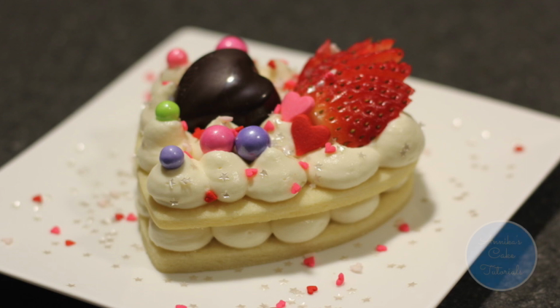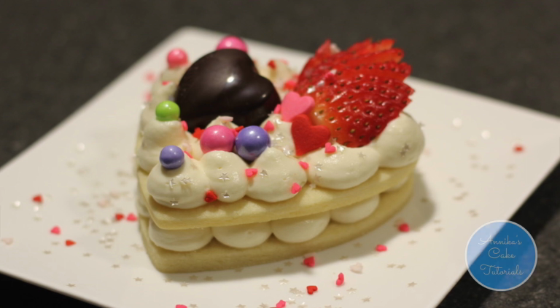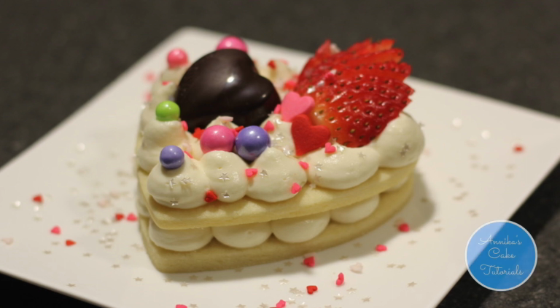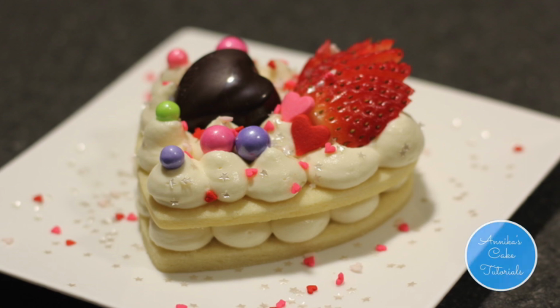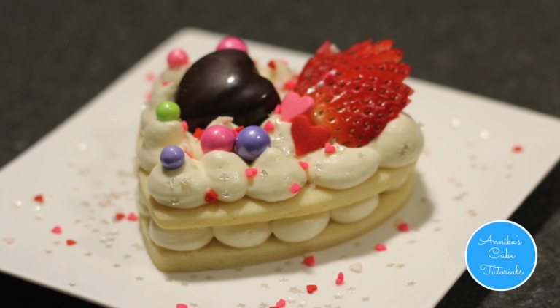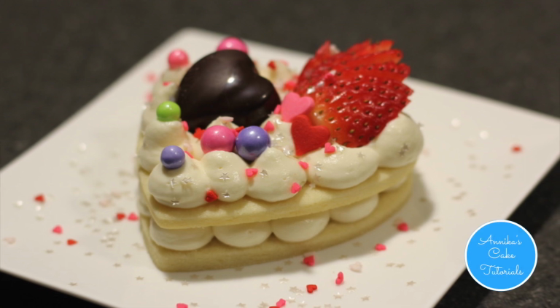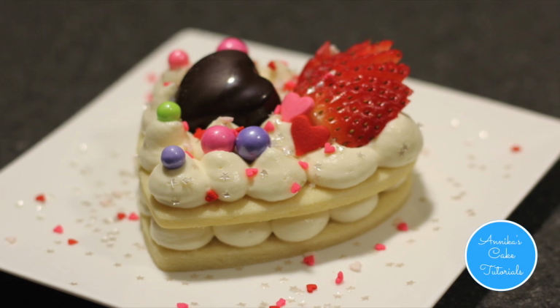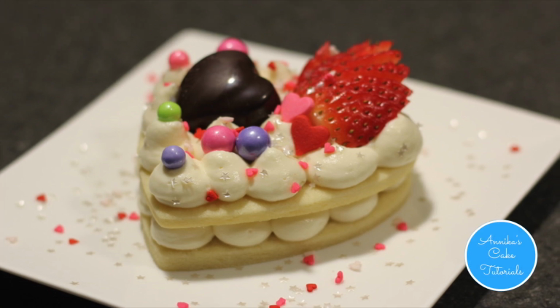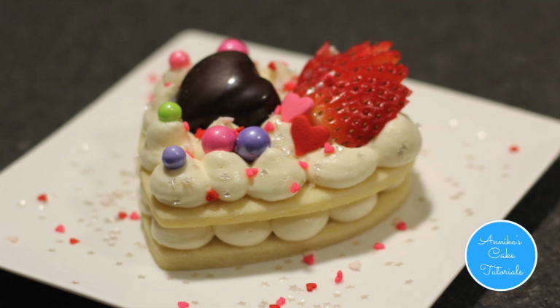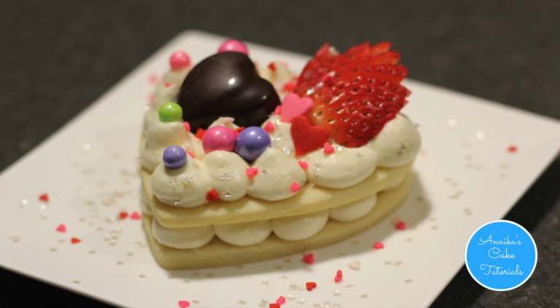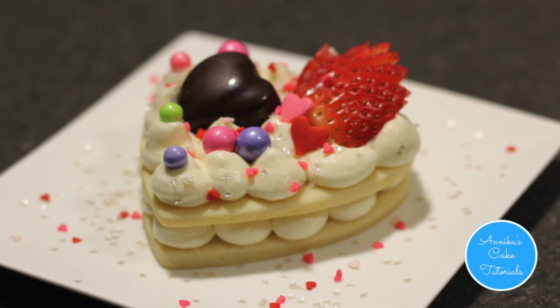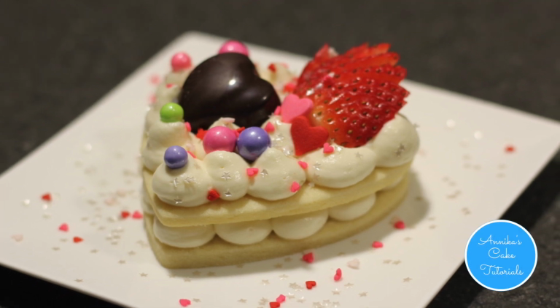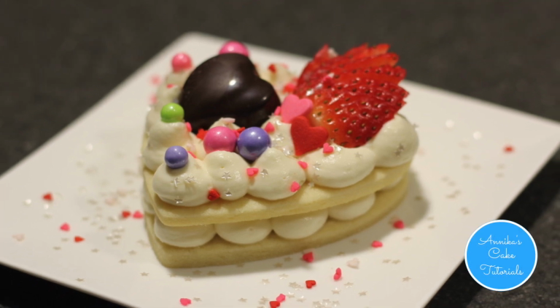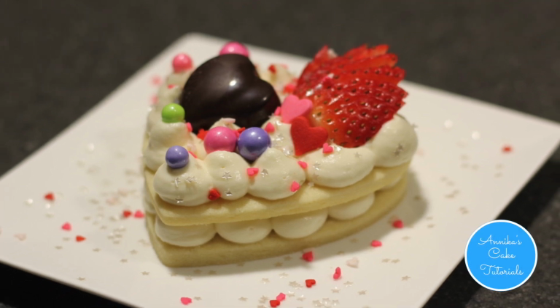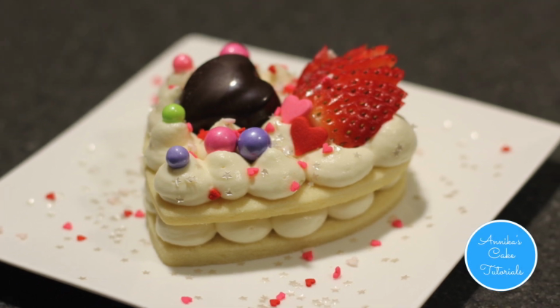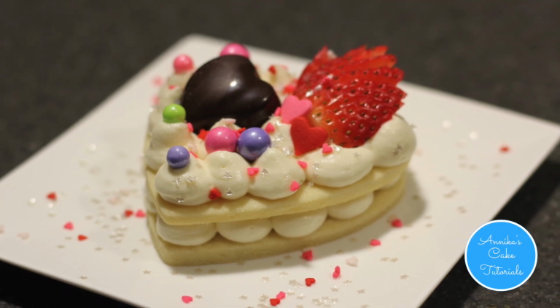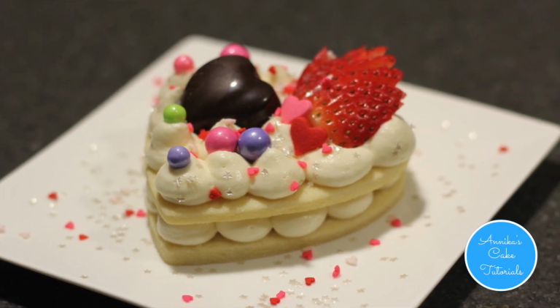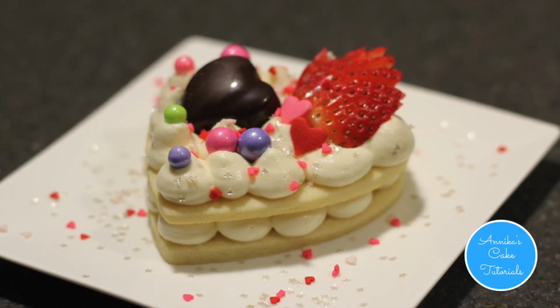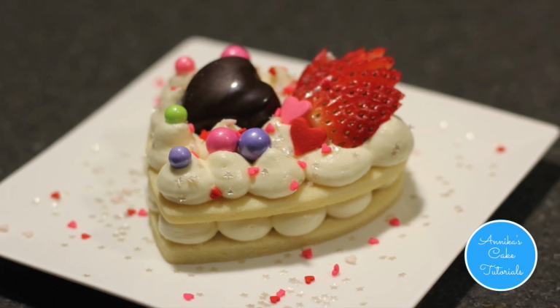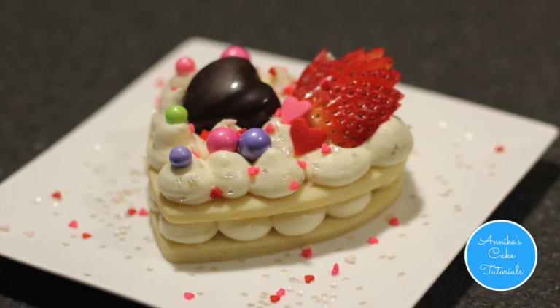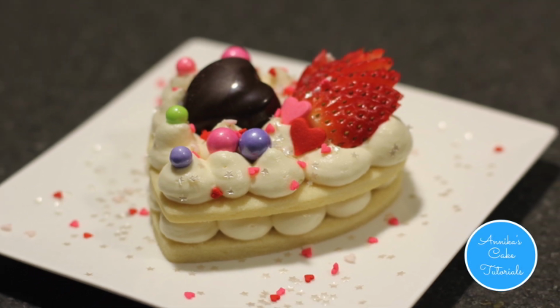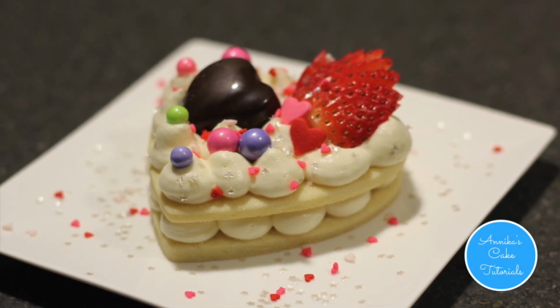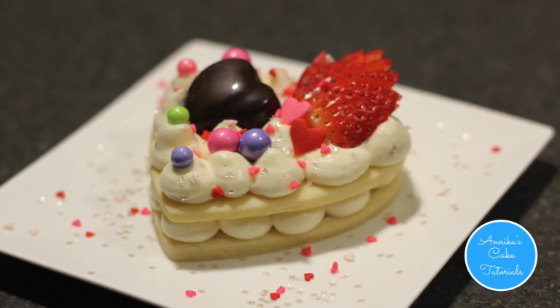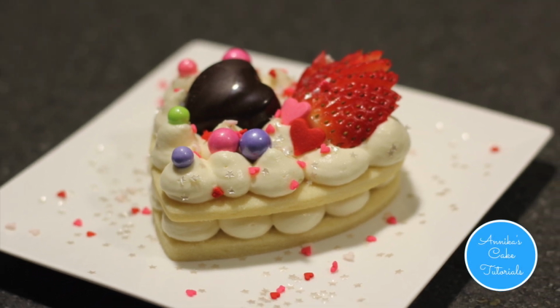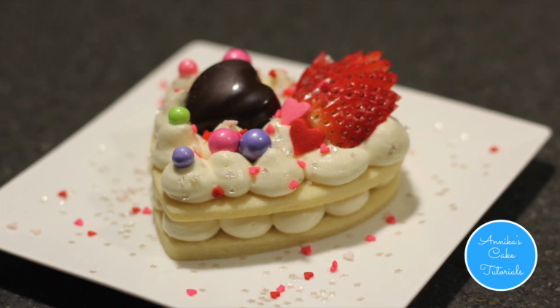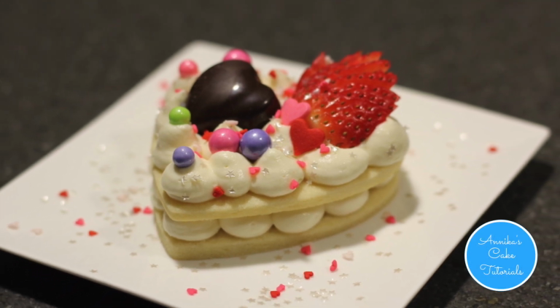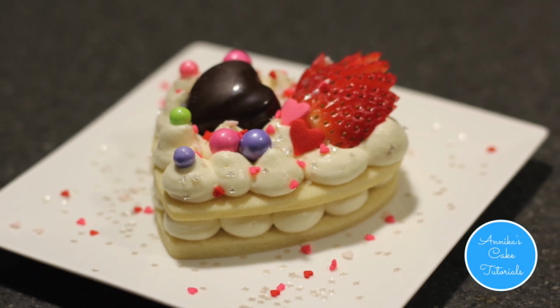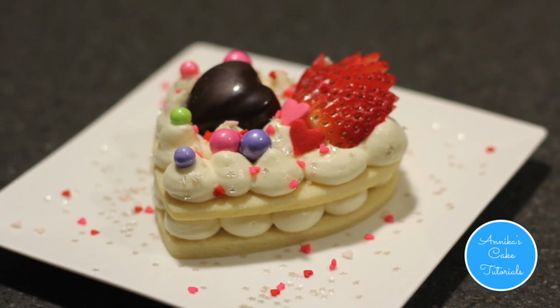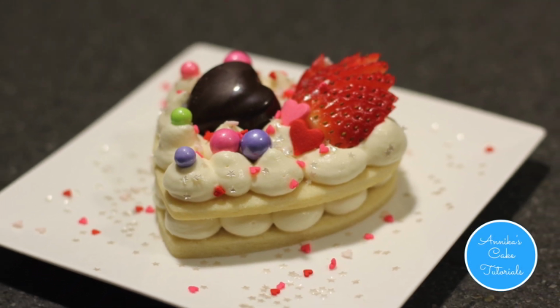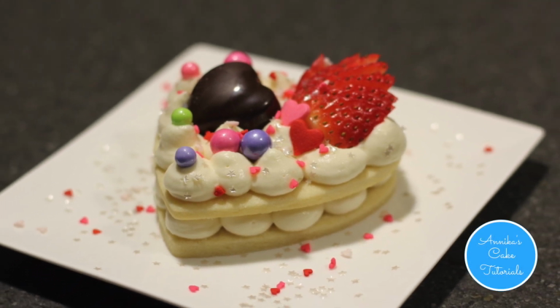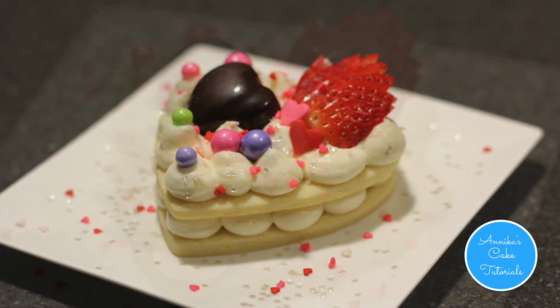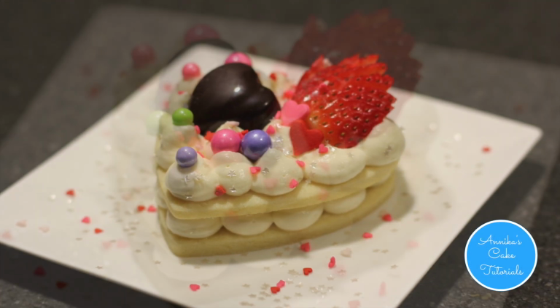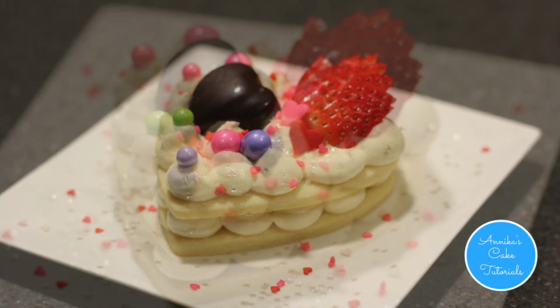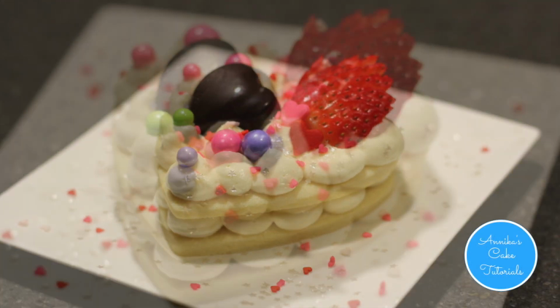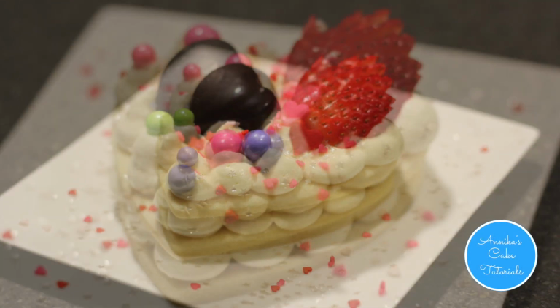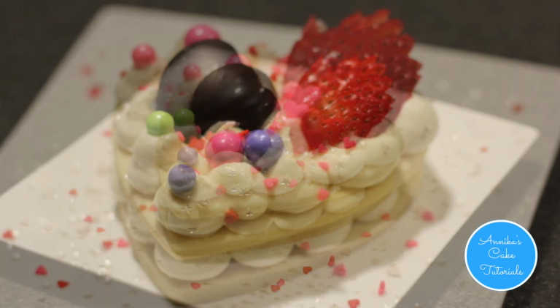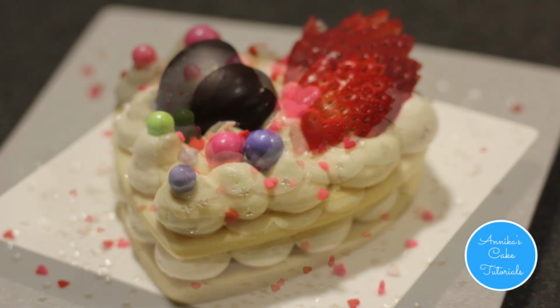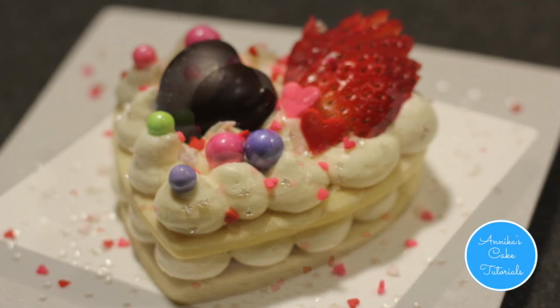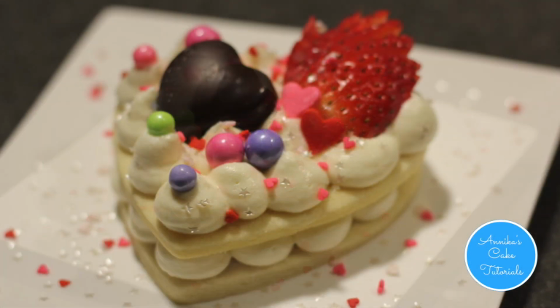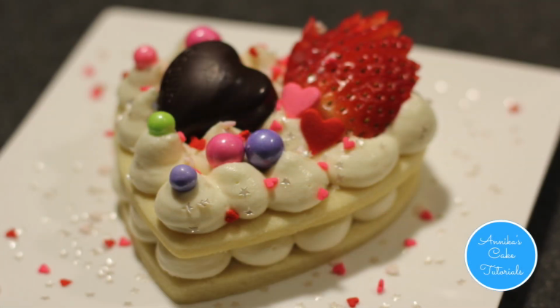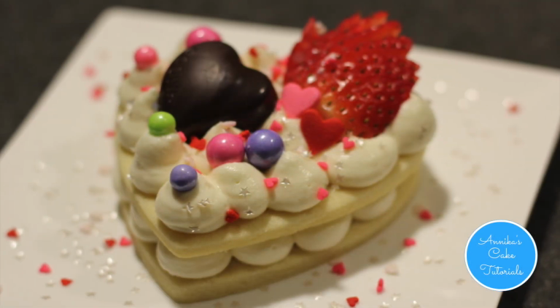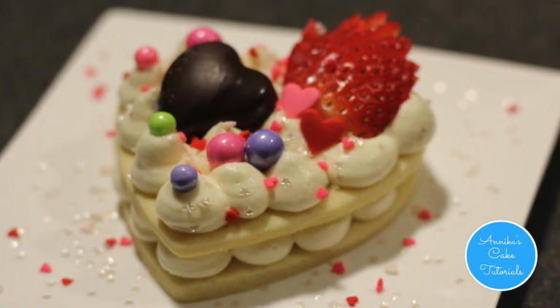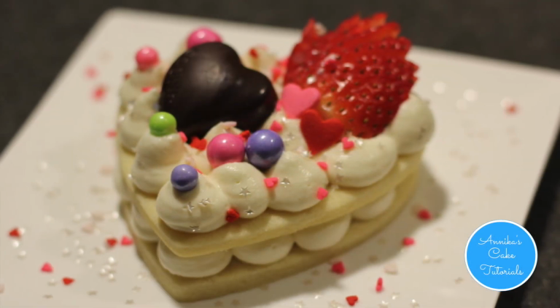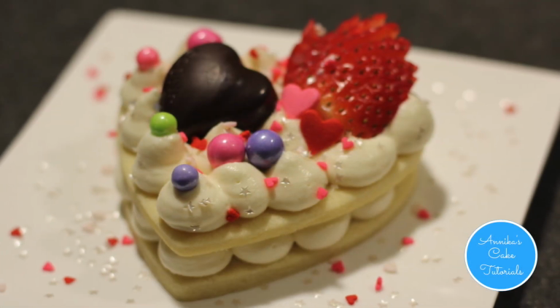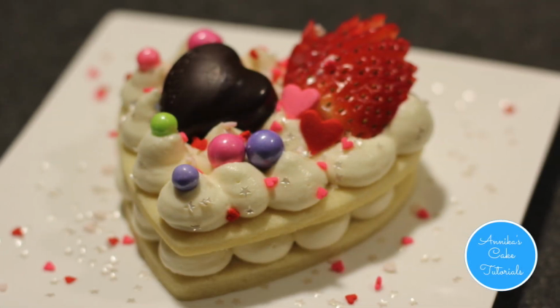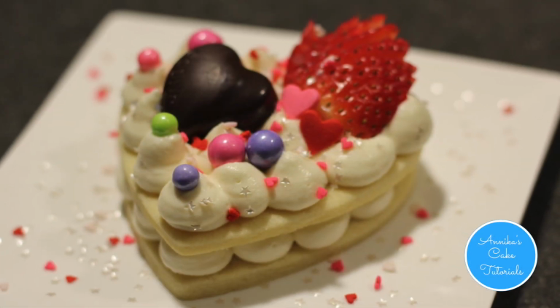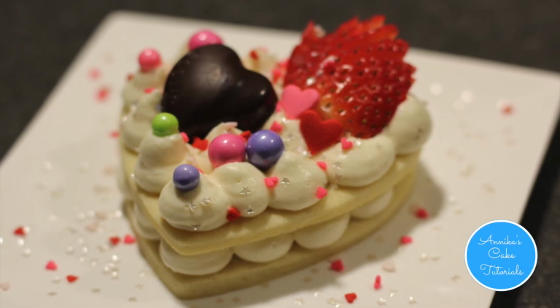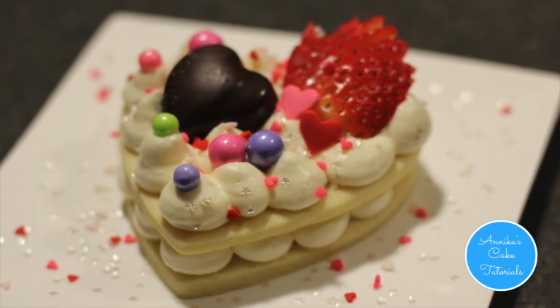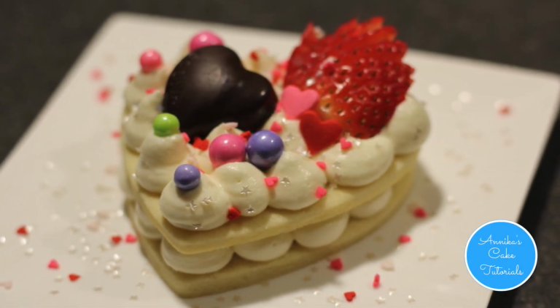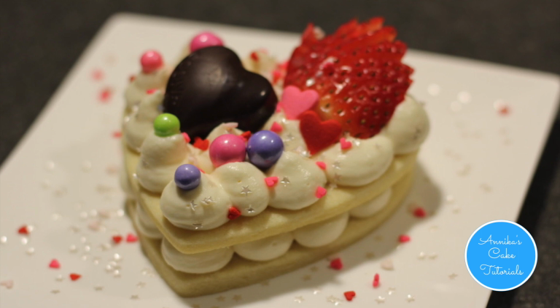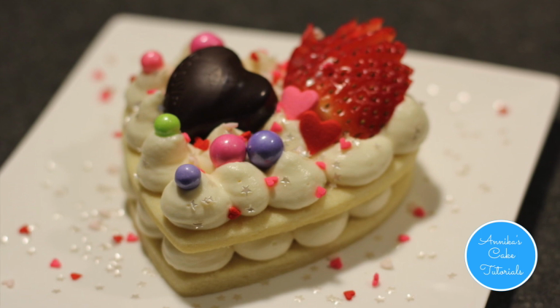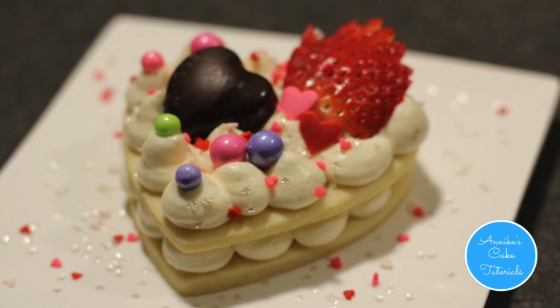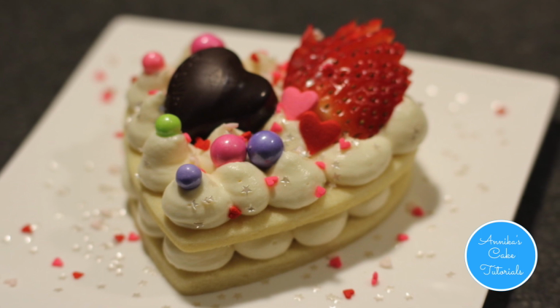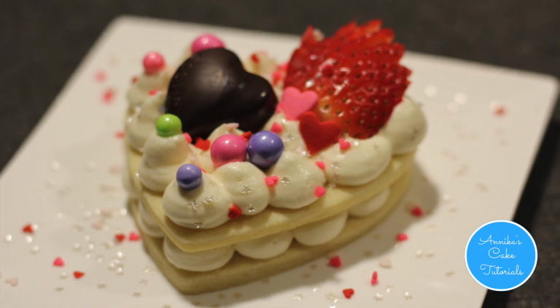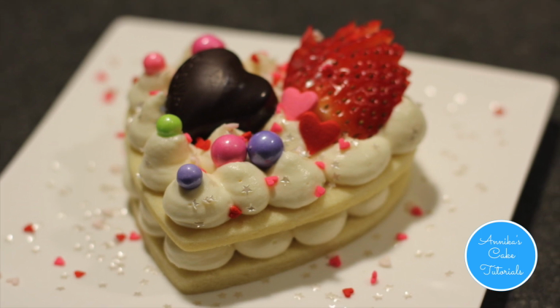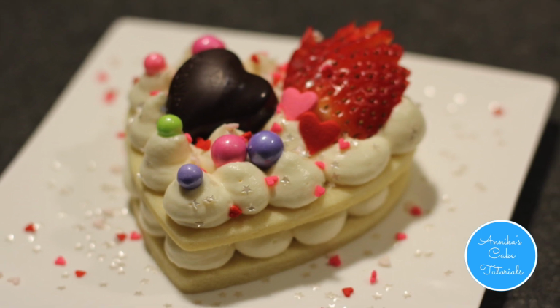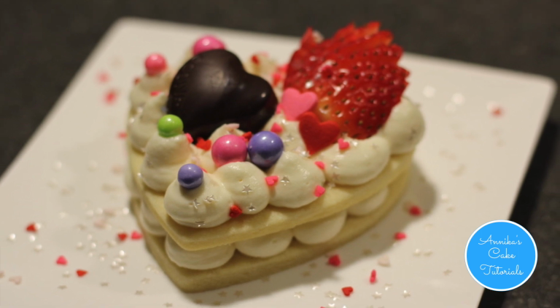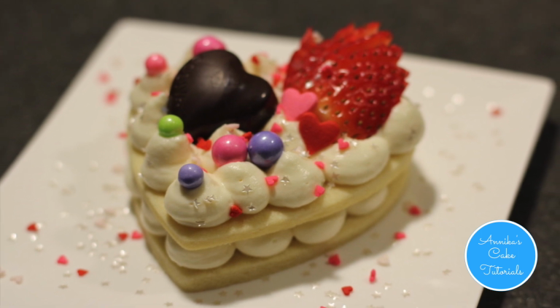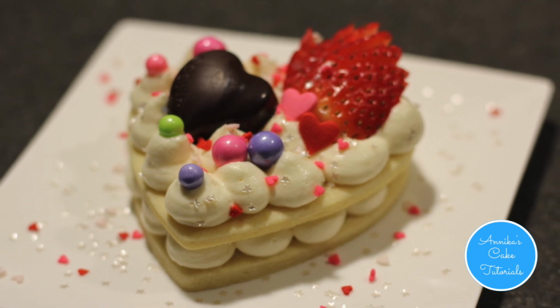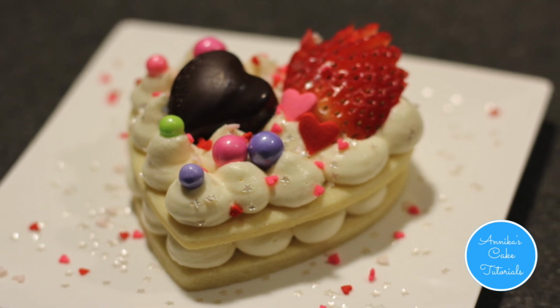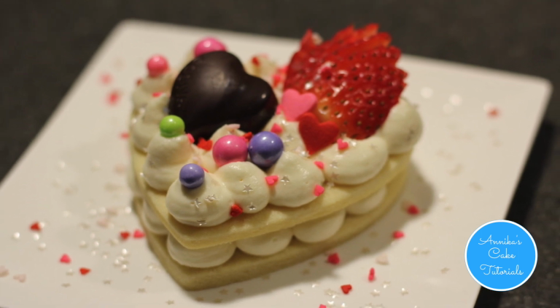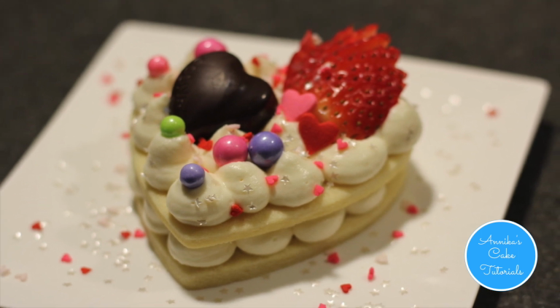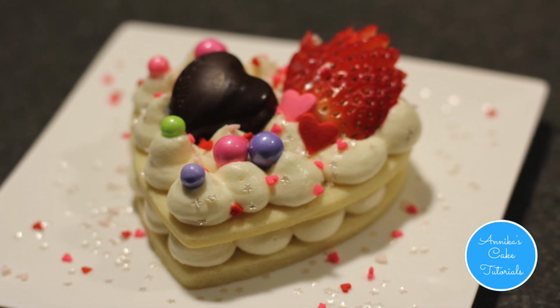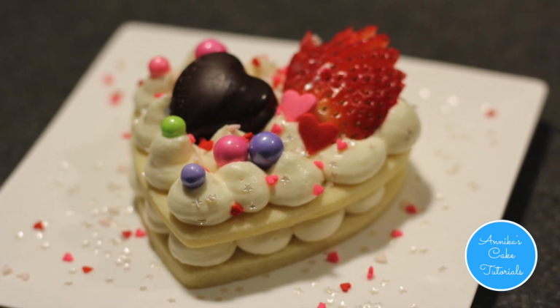Hello everyone, my name is Annika and today we're going to be making a heart-shaped alphabet cake.